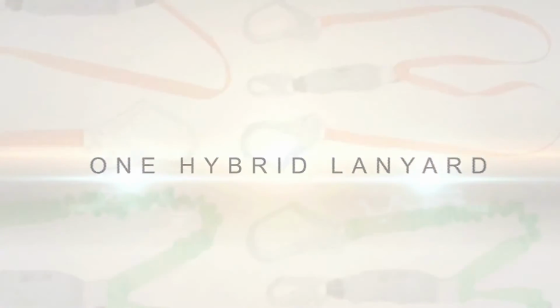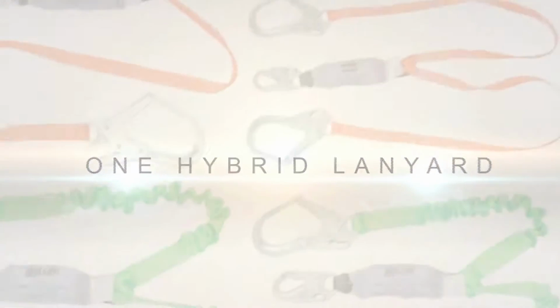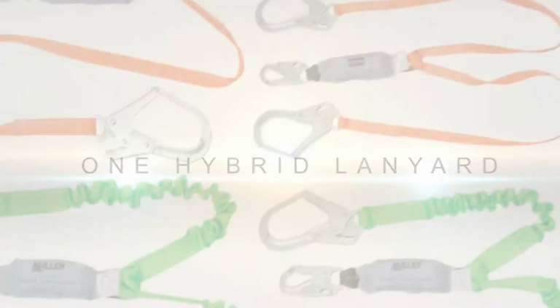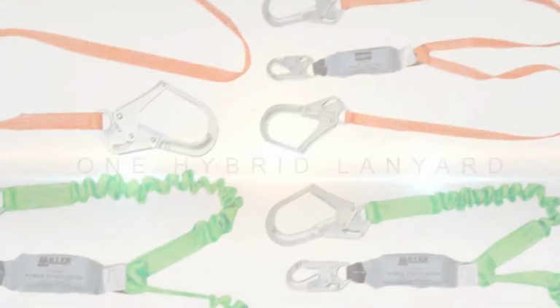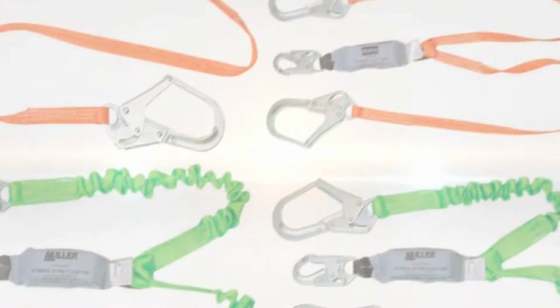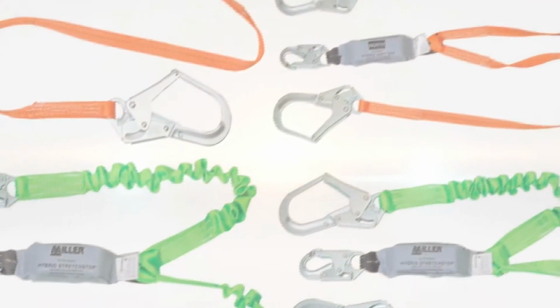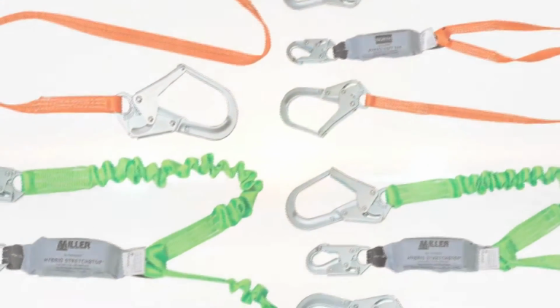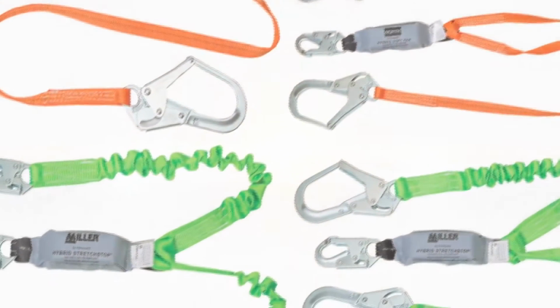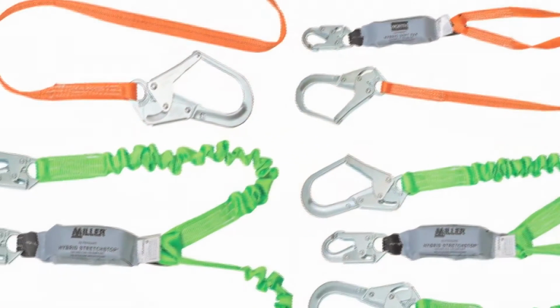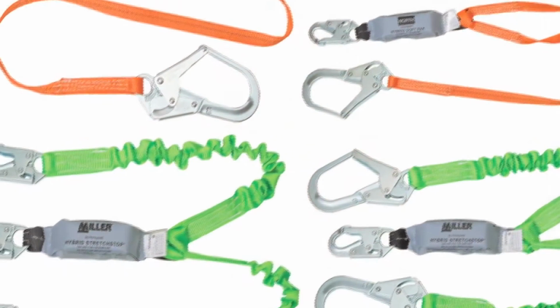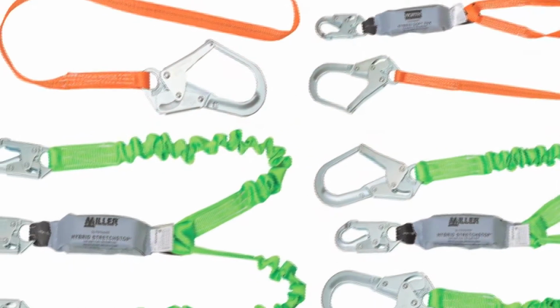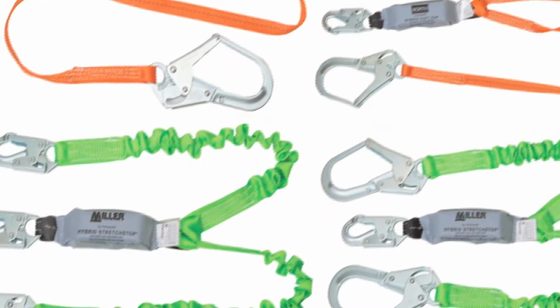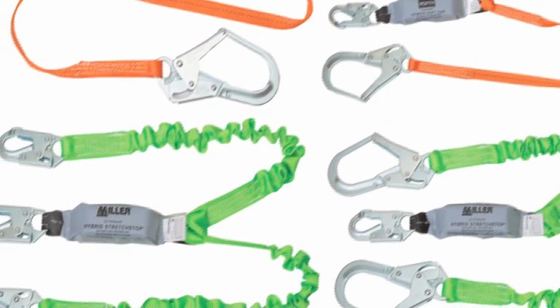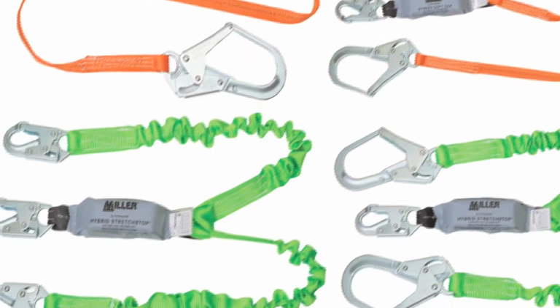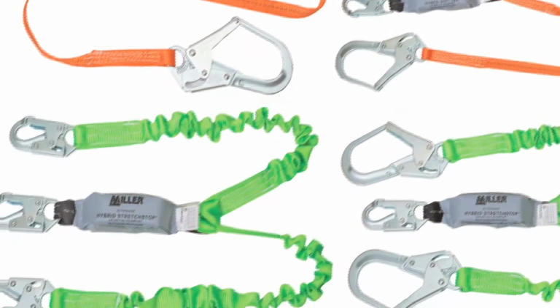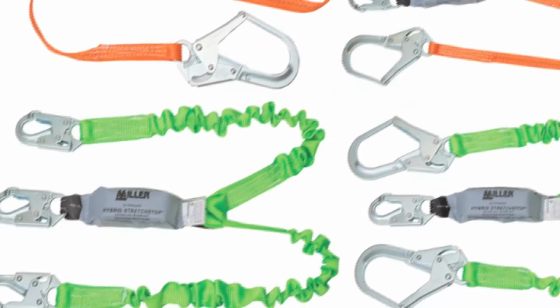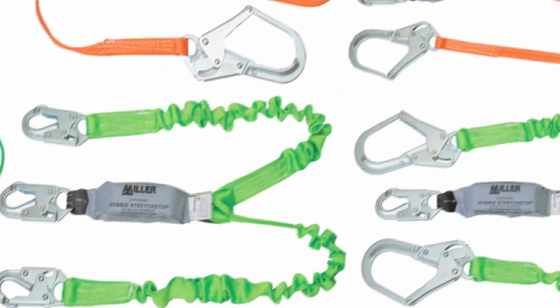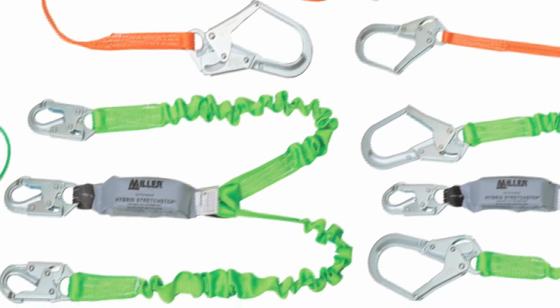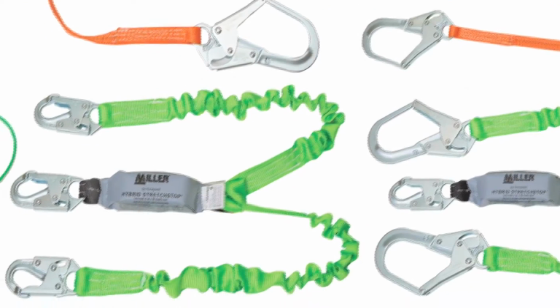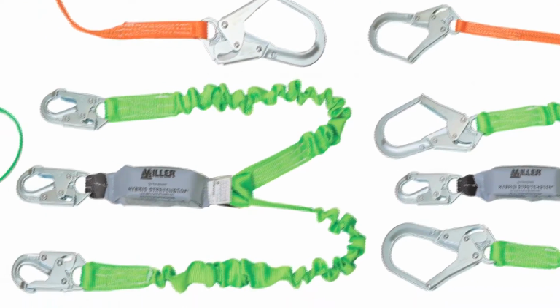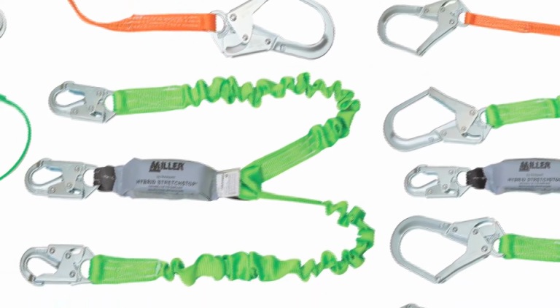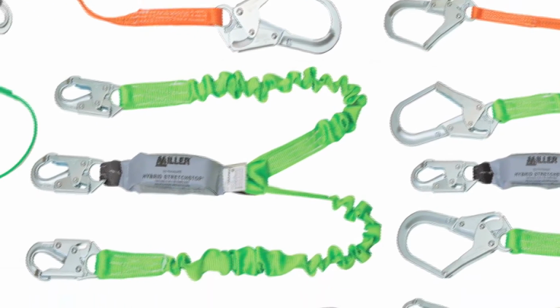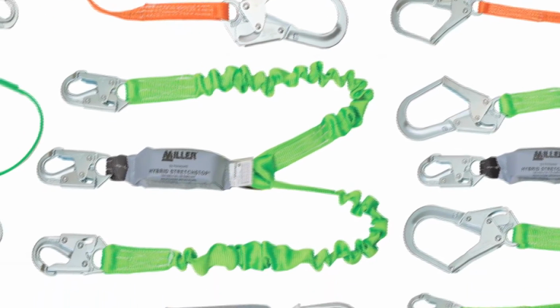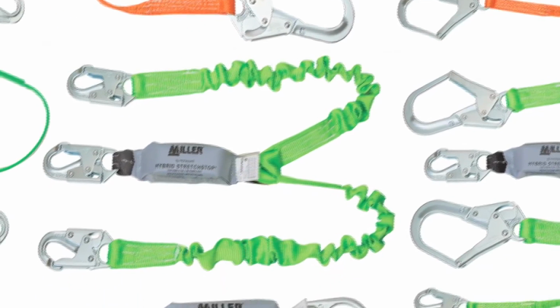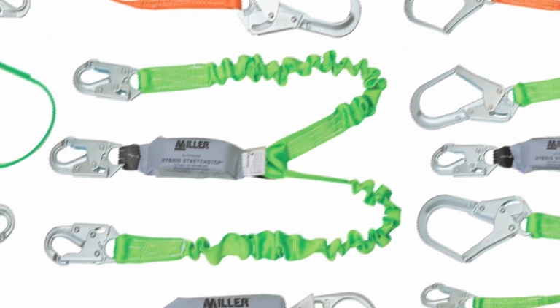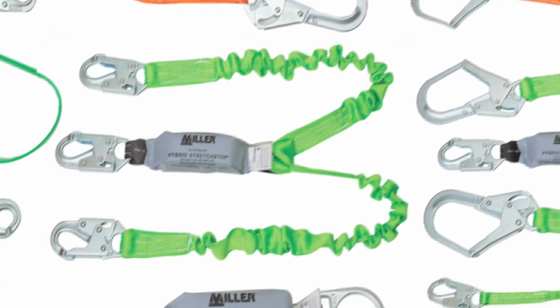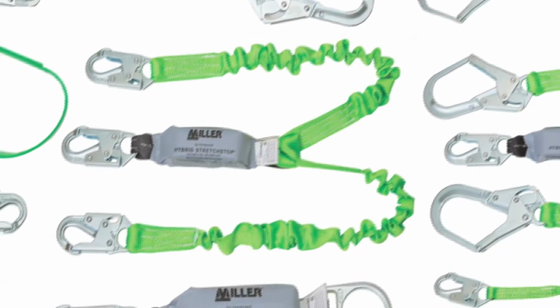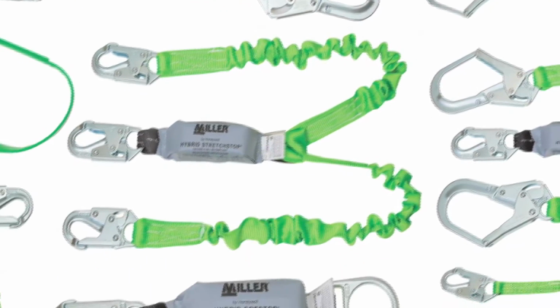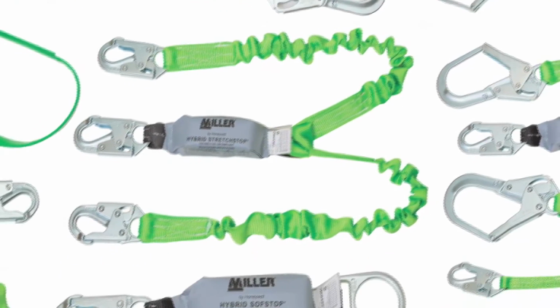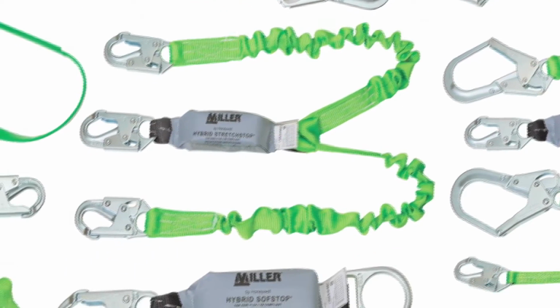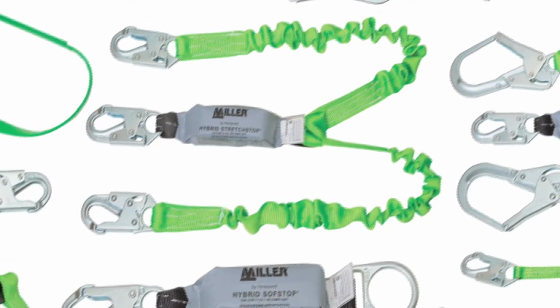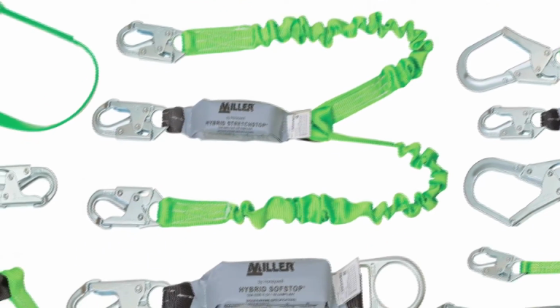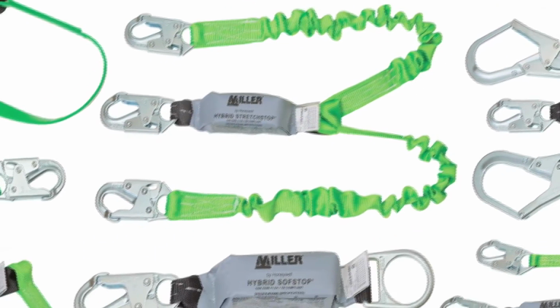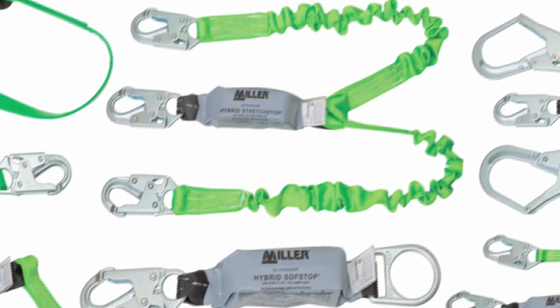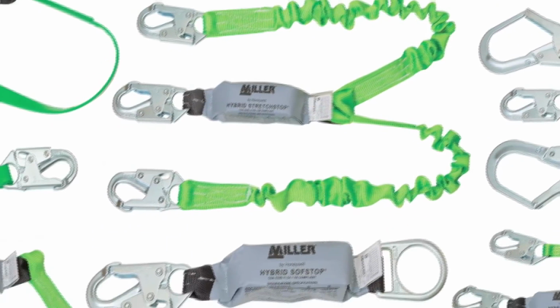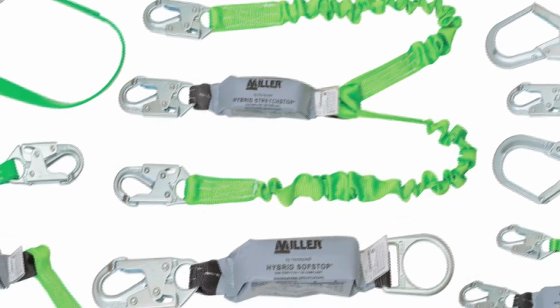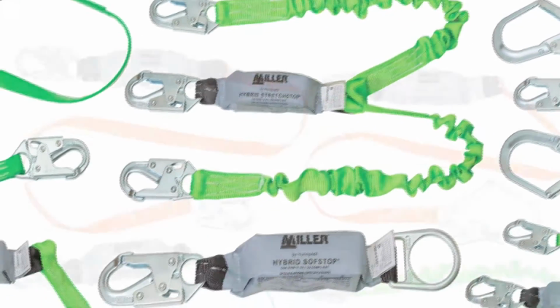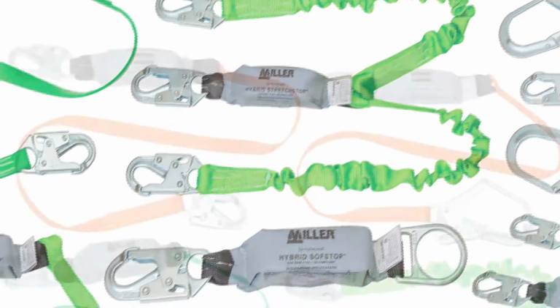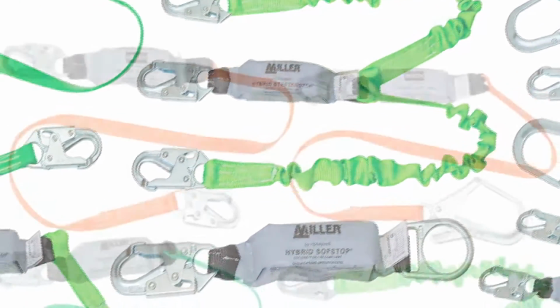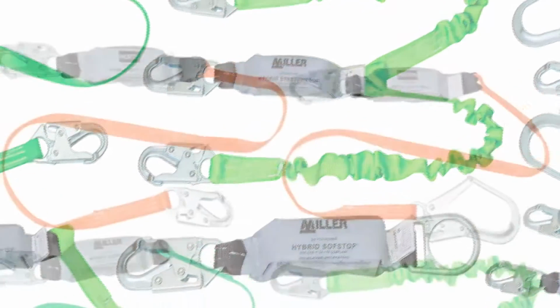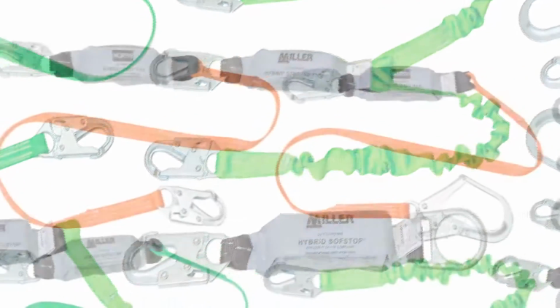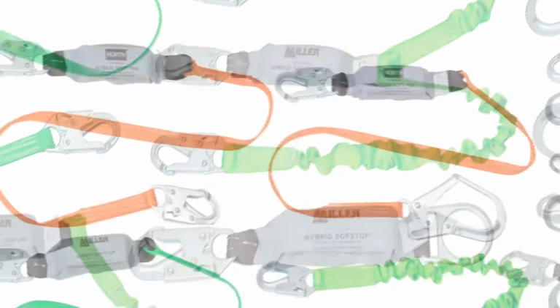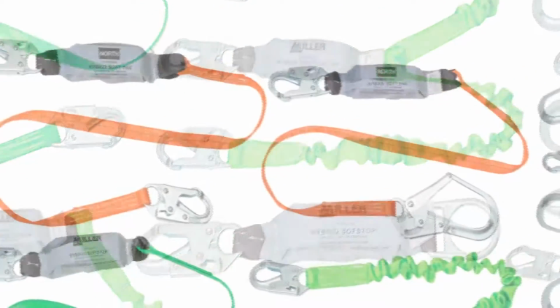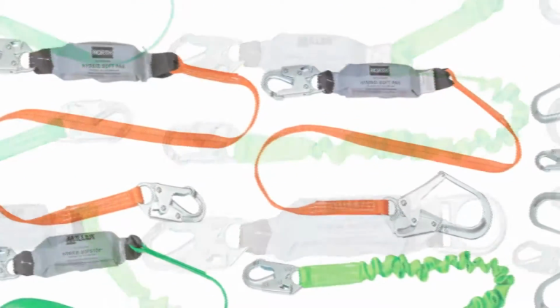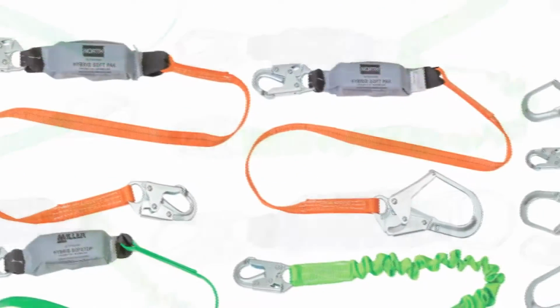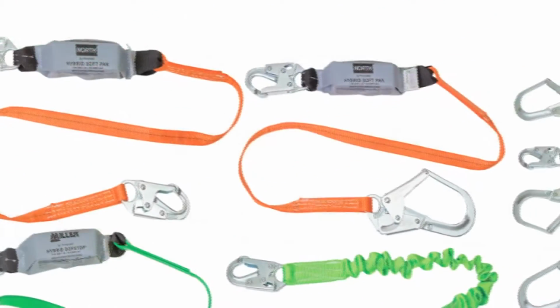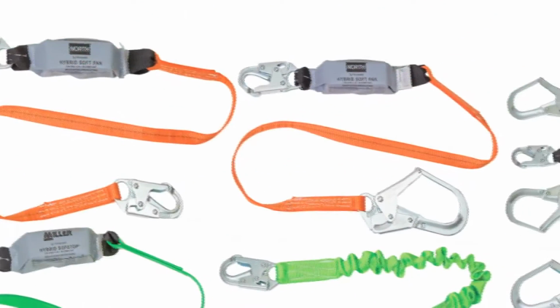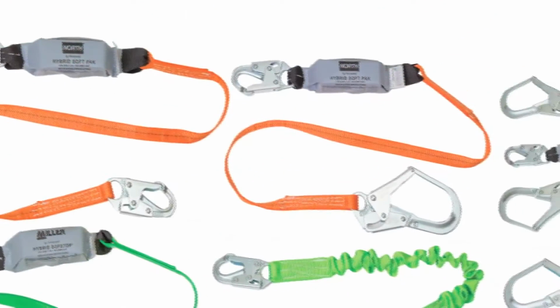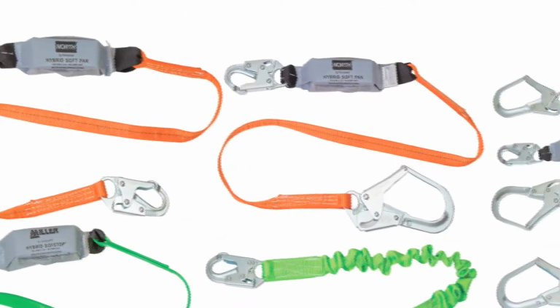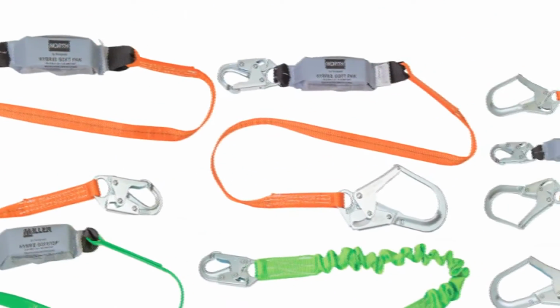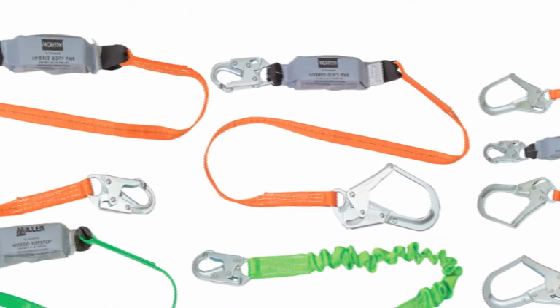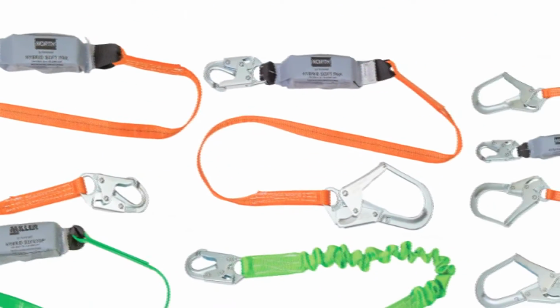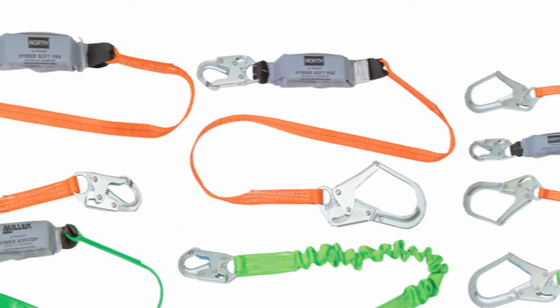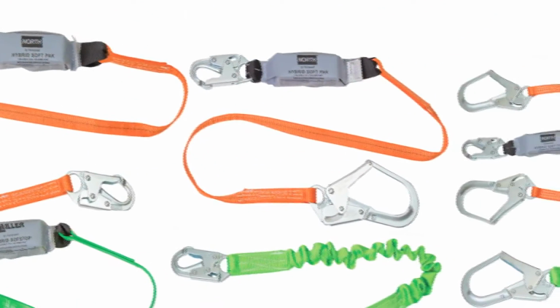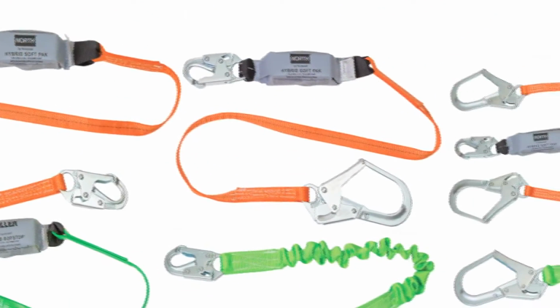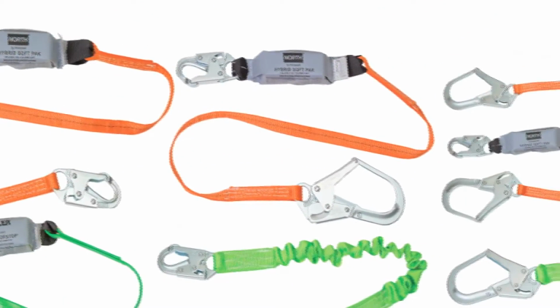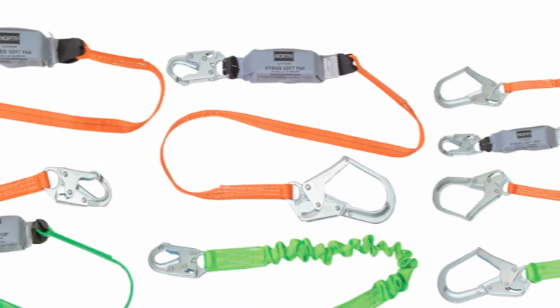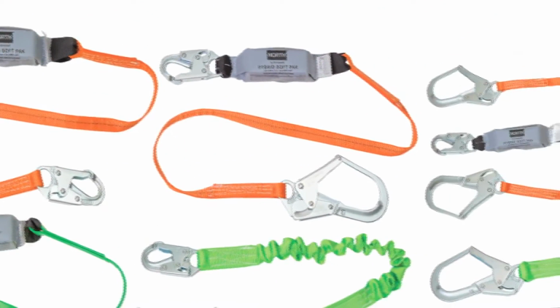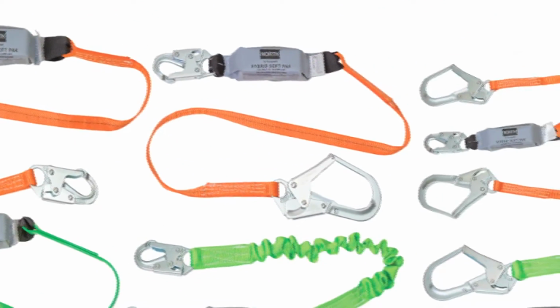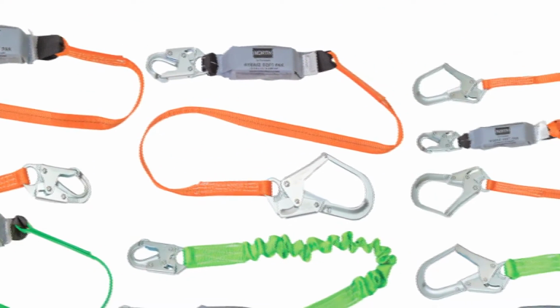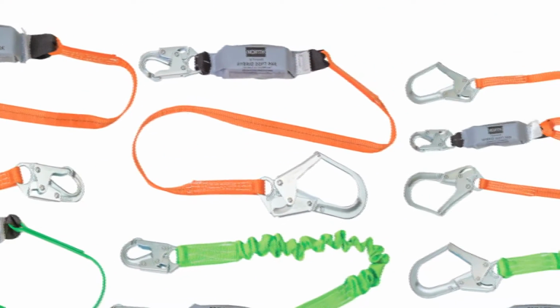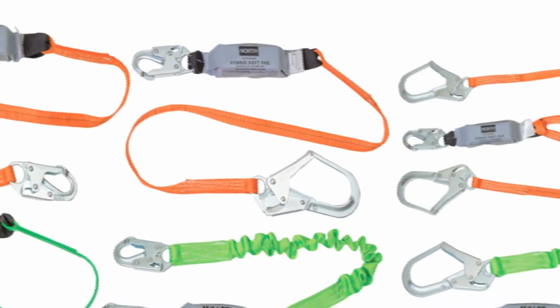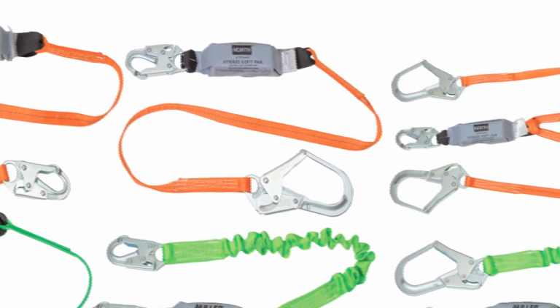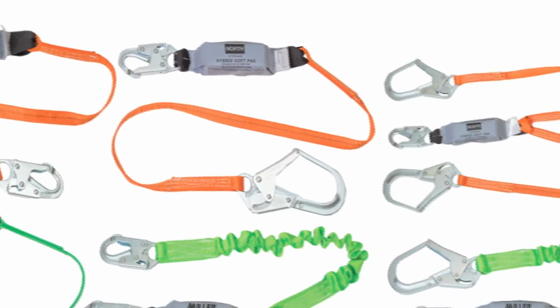Honeywell hybrid energy absorbing lanyards are available in a variety of styles from both Miller and North brands.